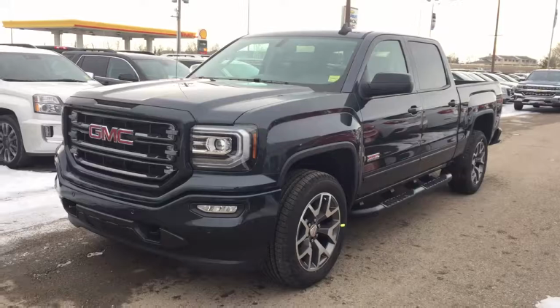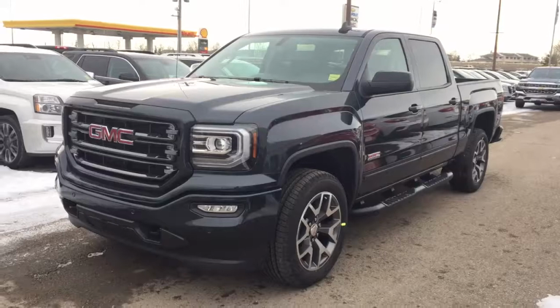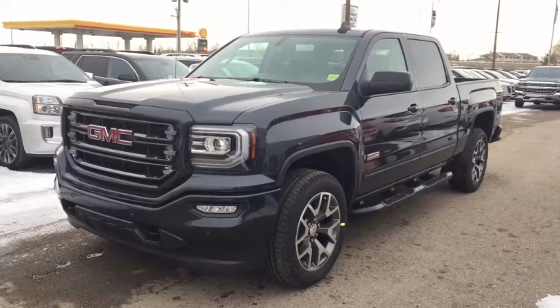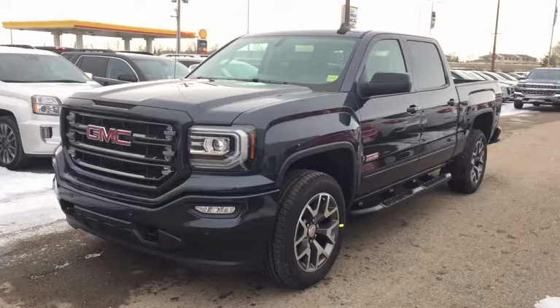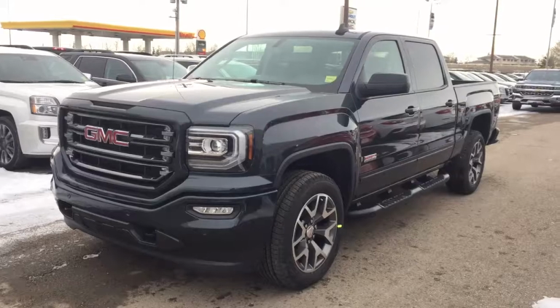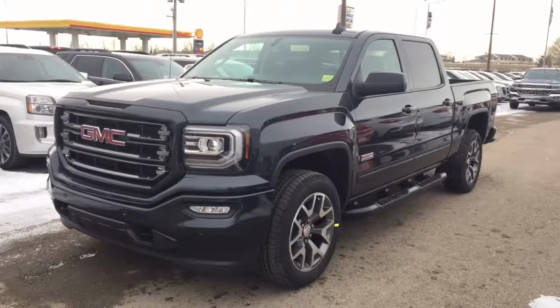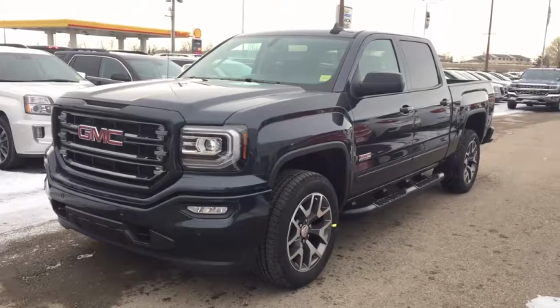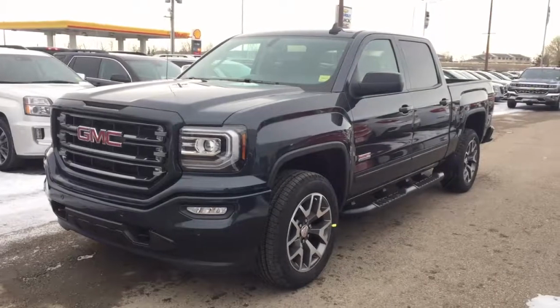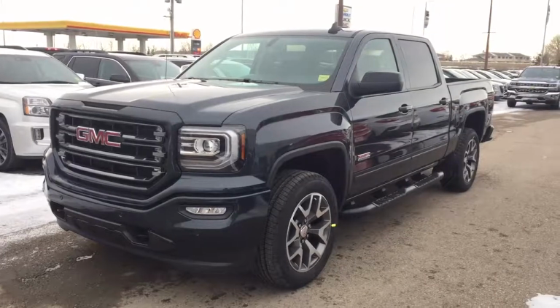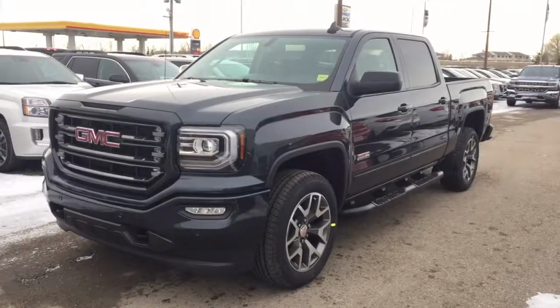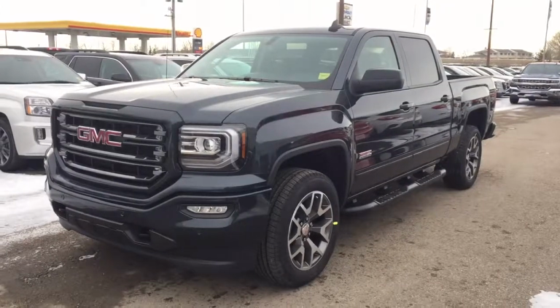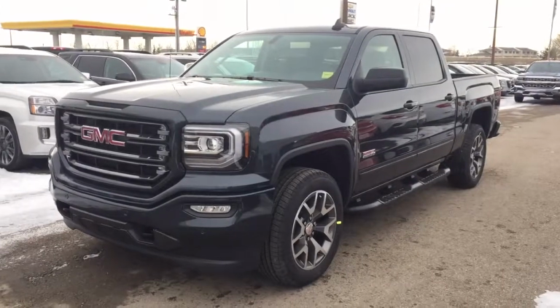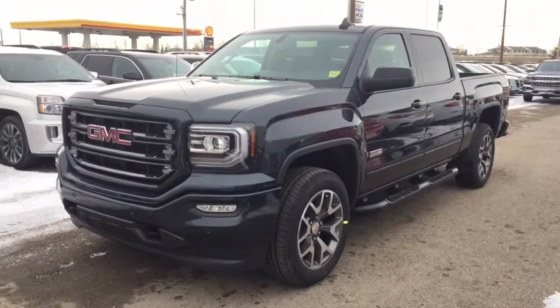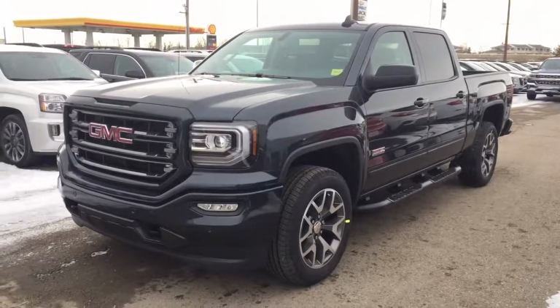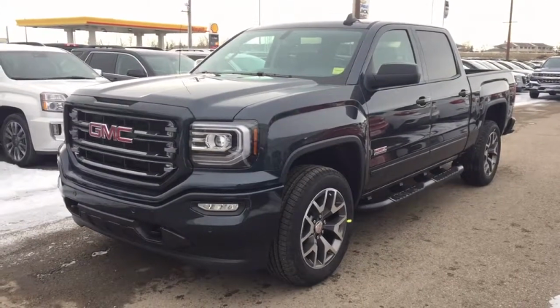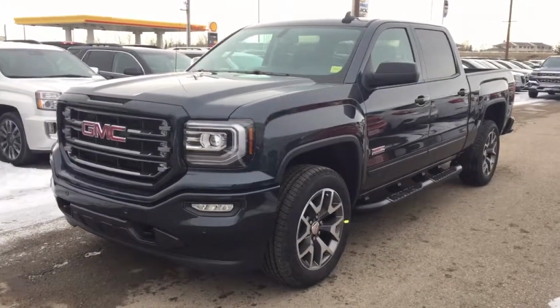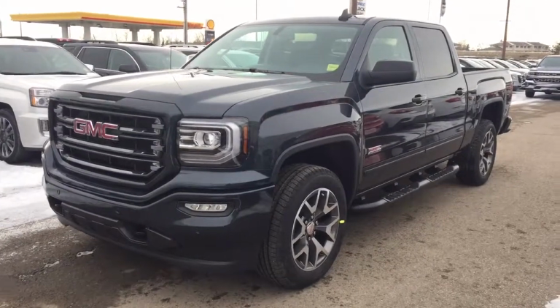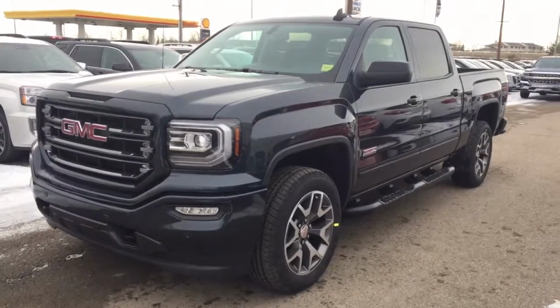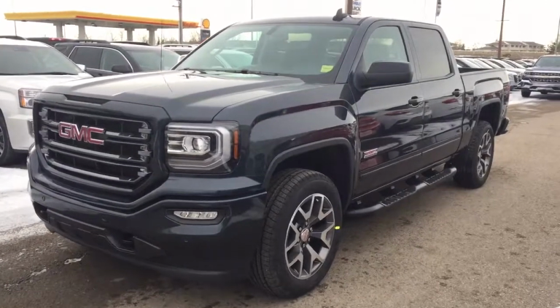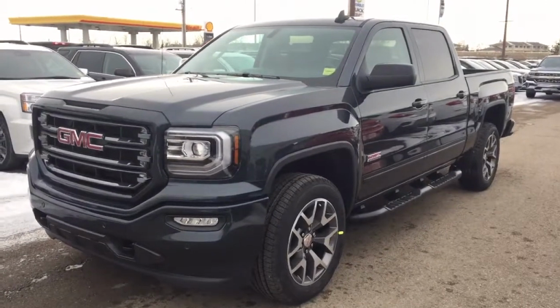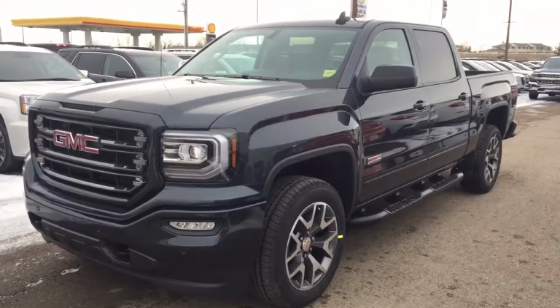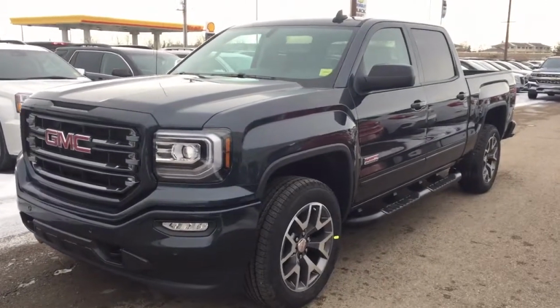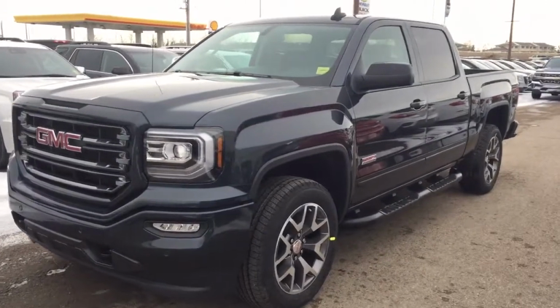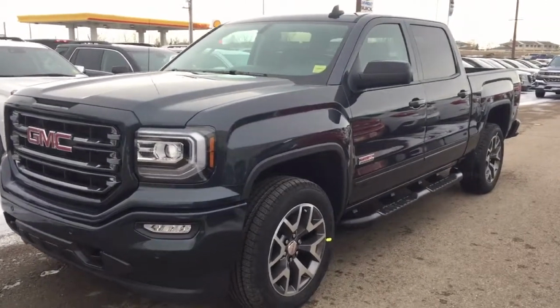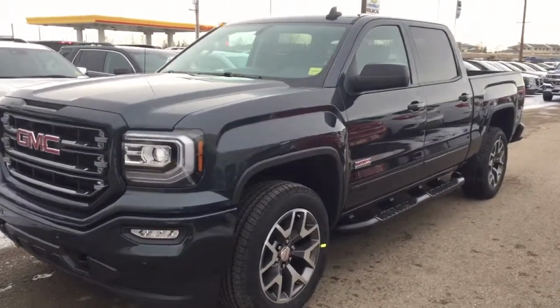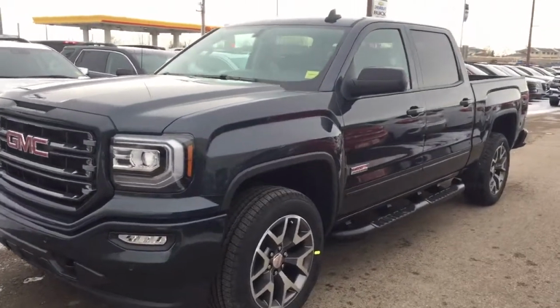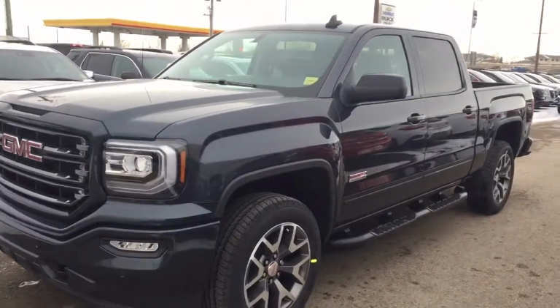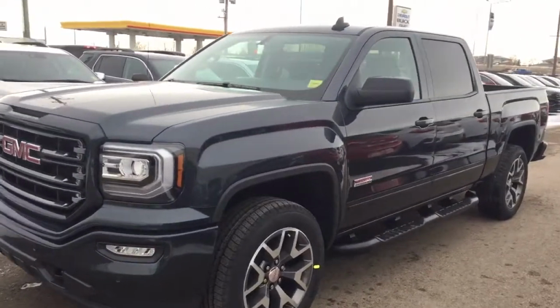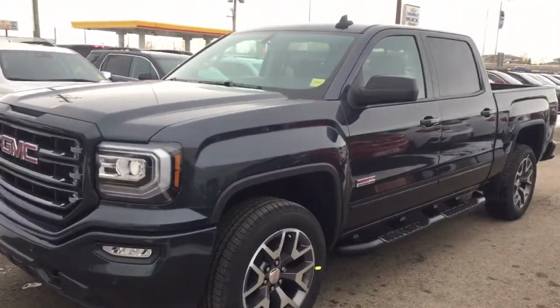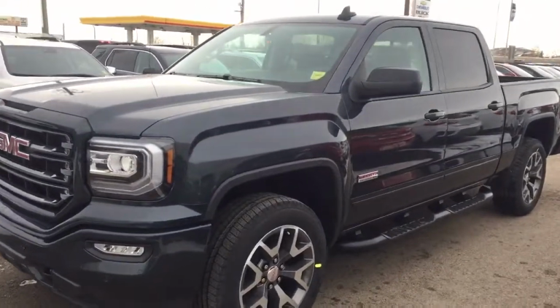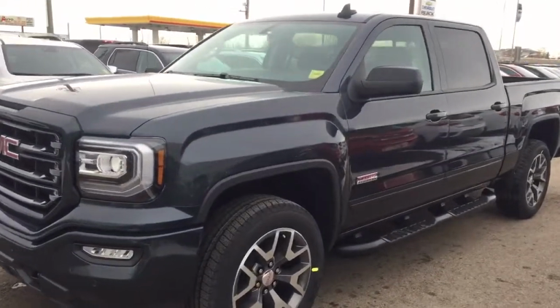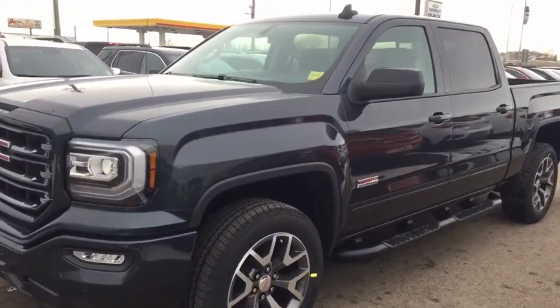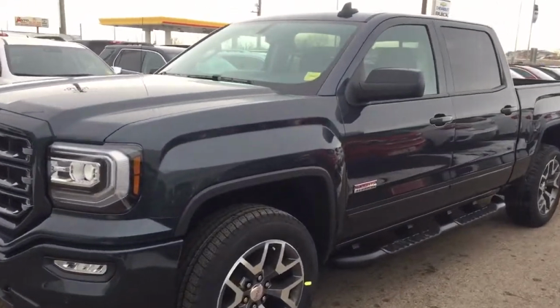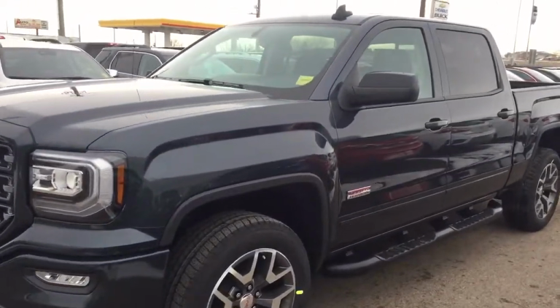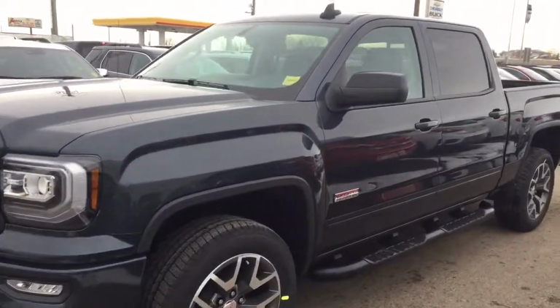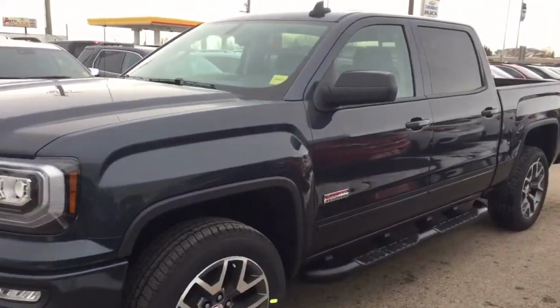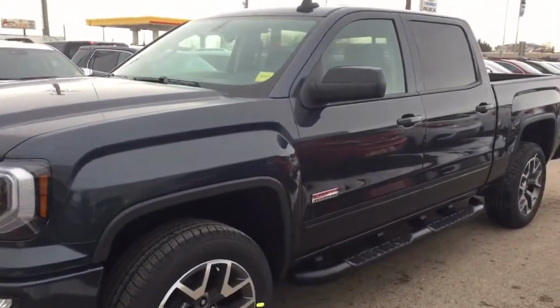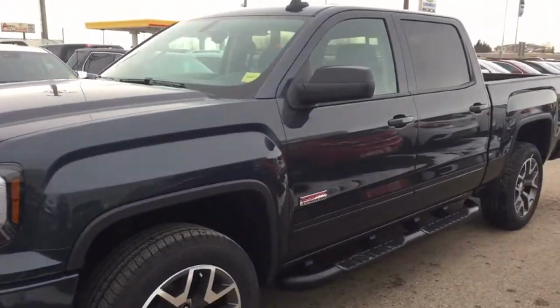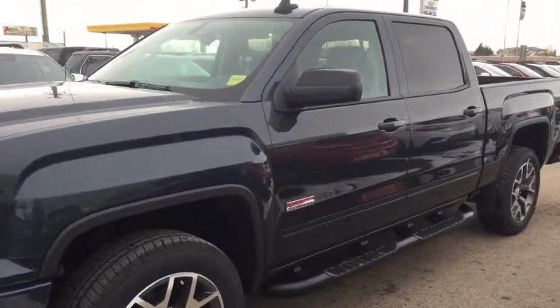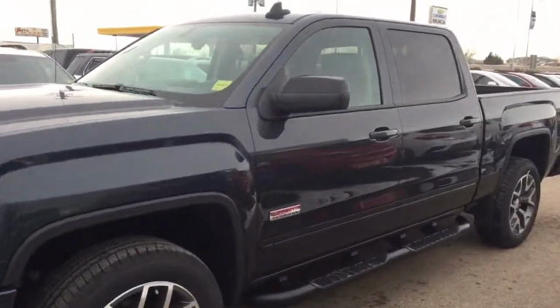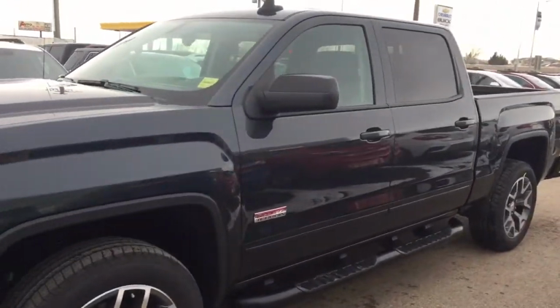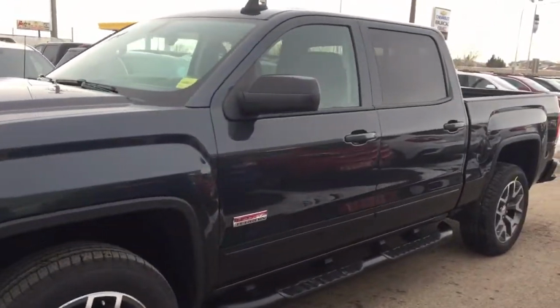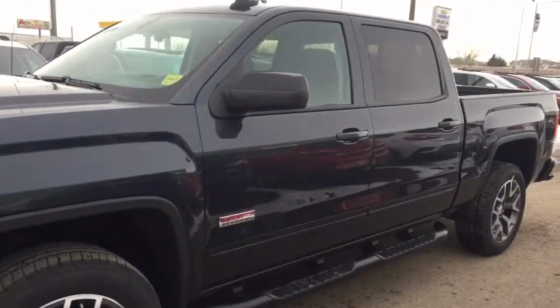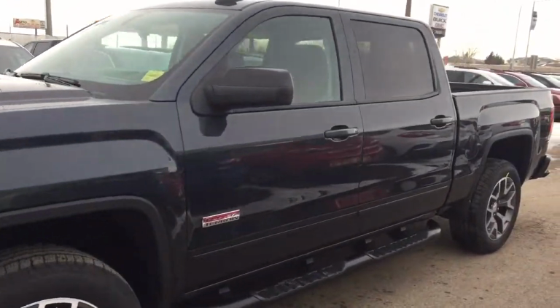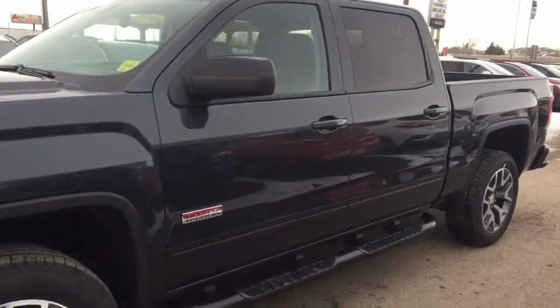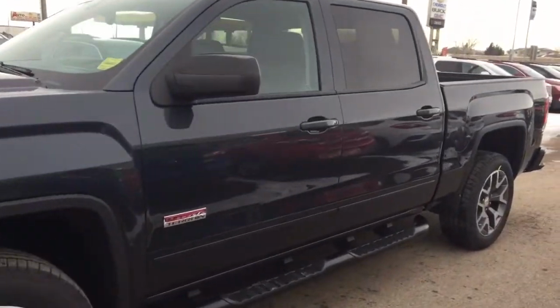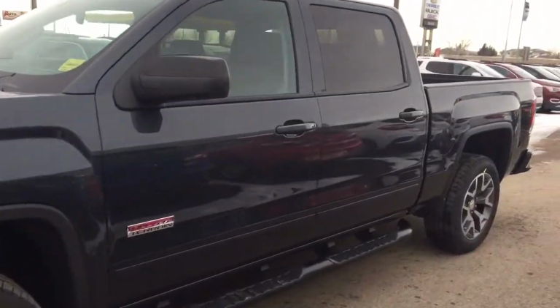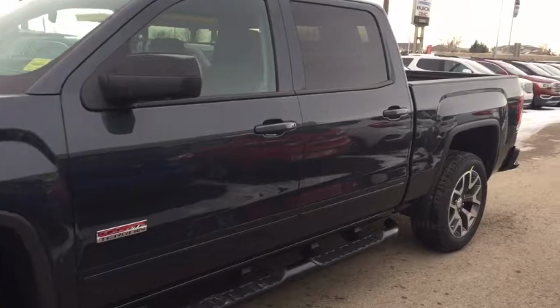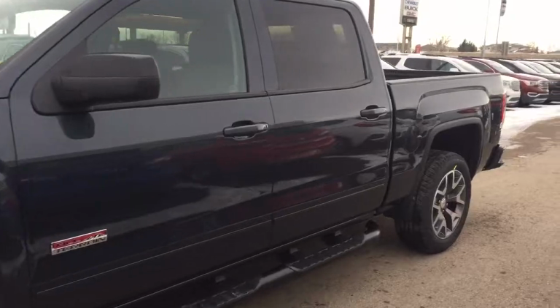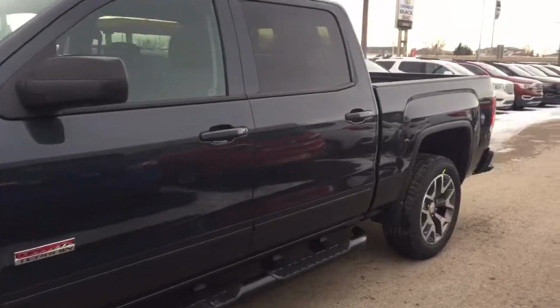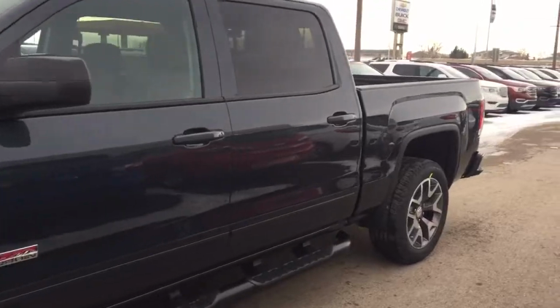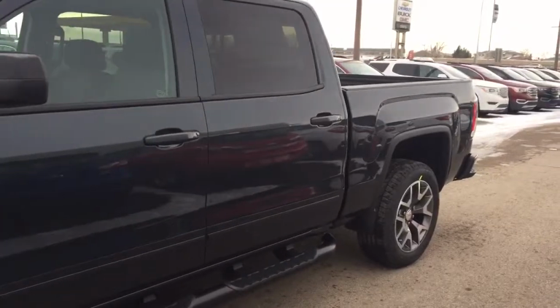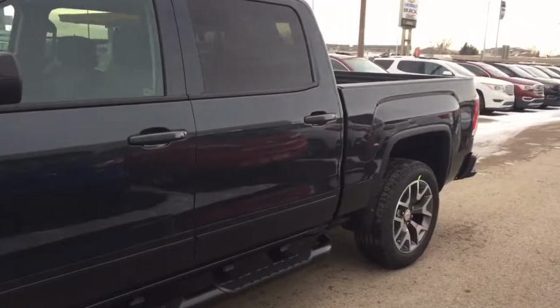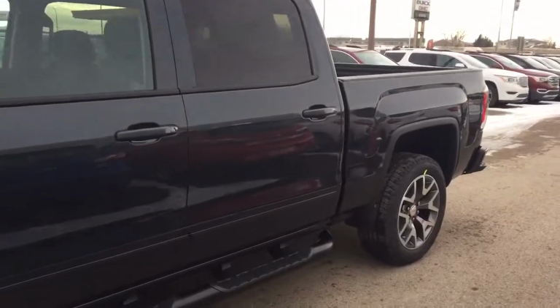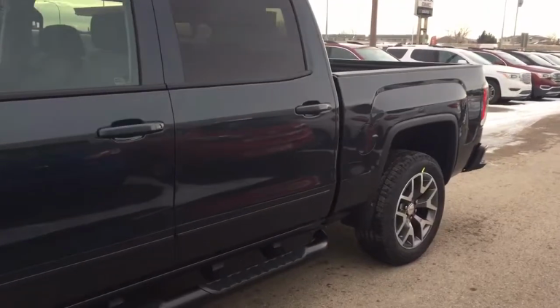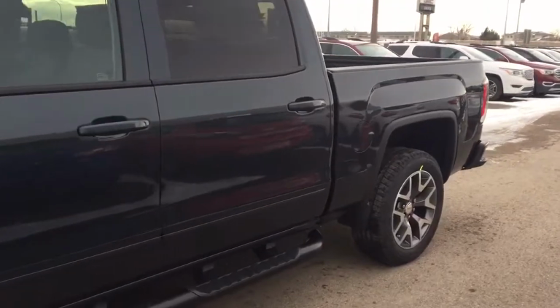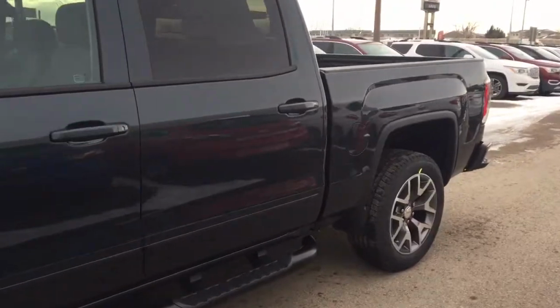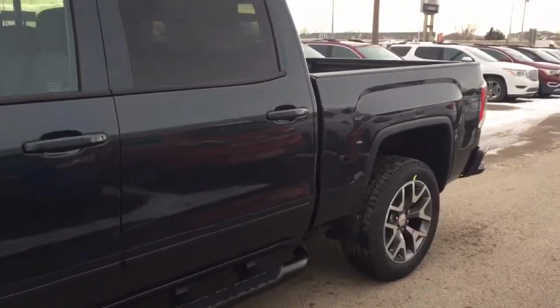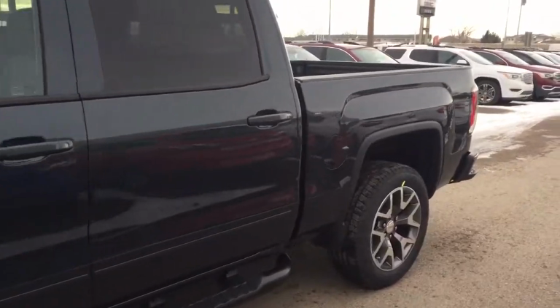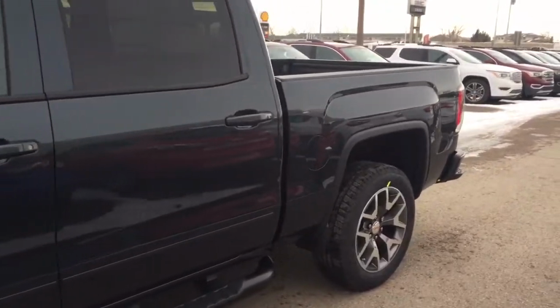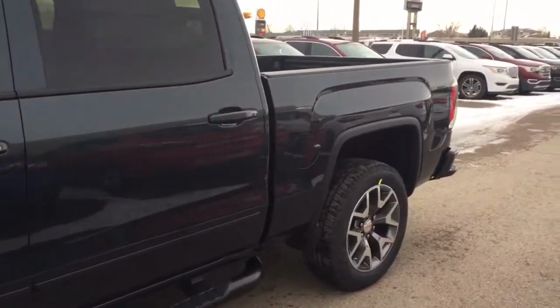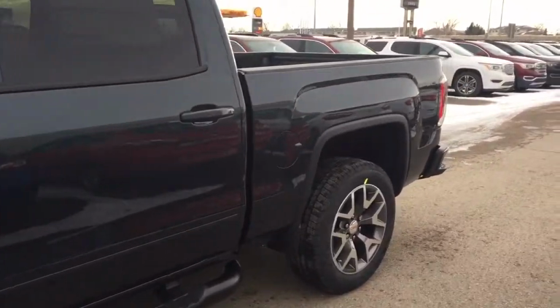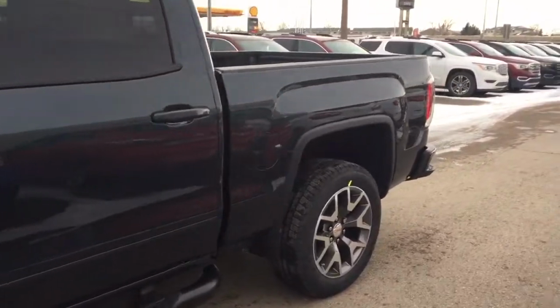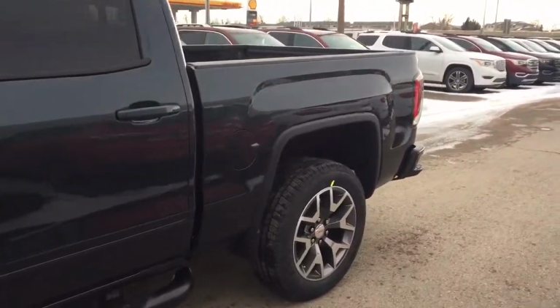Welcome to Davis Chevrolet. This is the 2017 GMC Sierra All-Terrain Edition in the color gray.